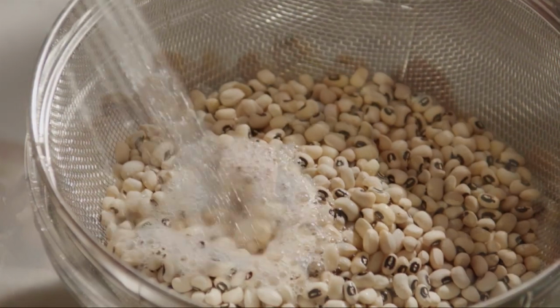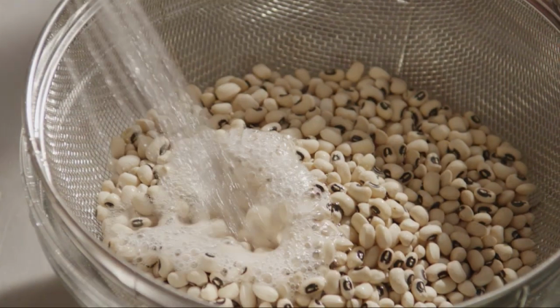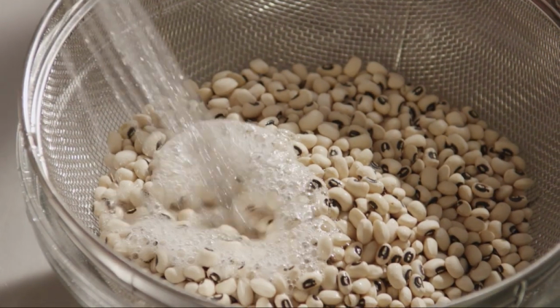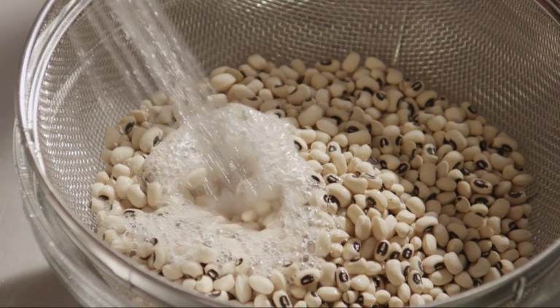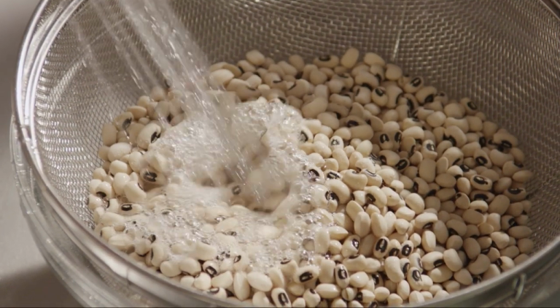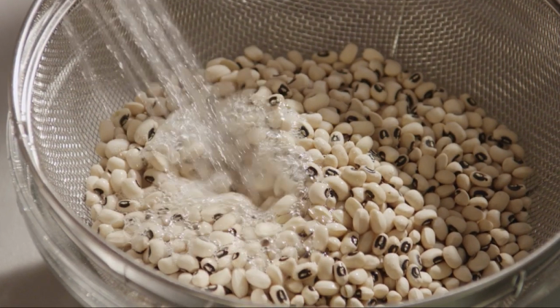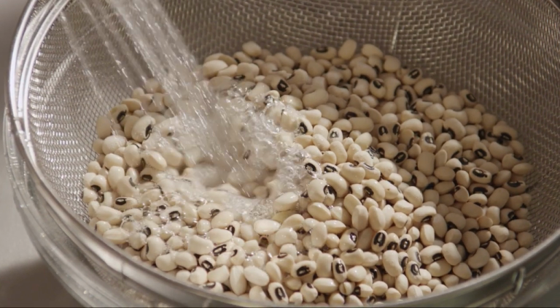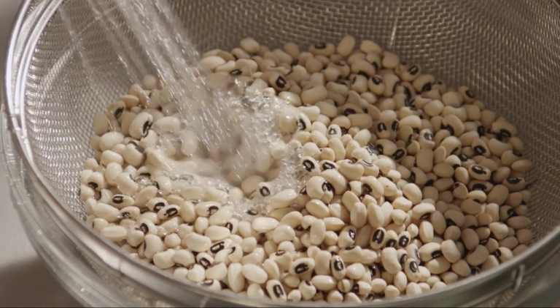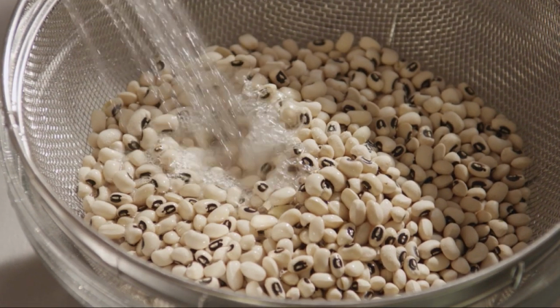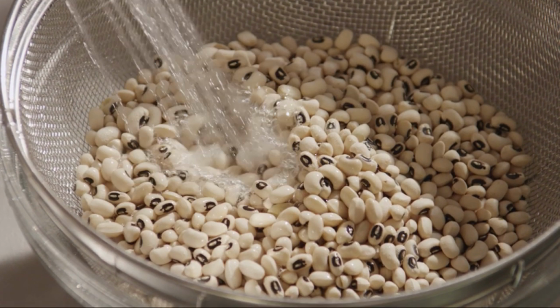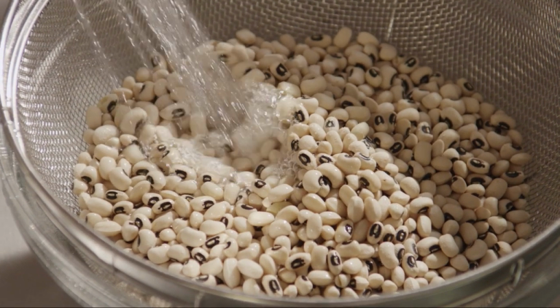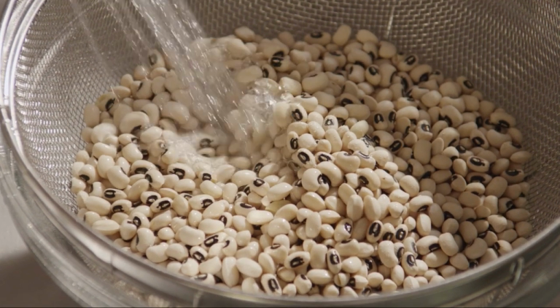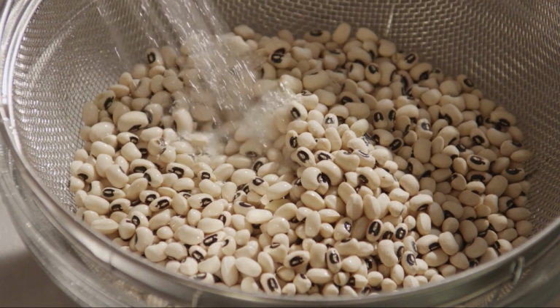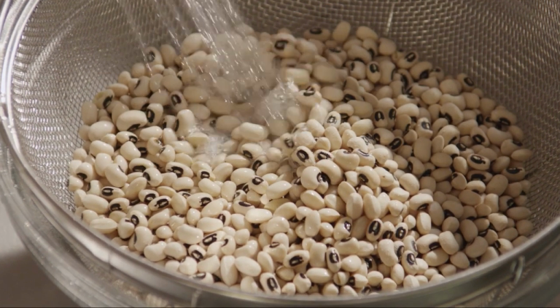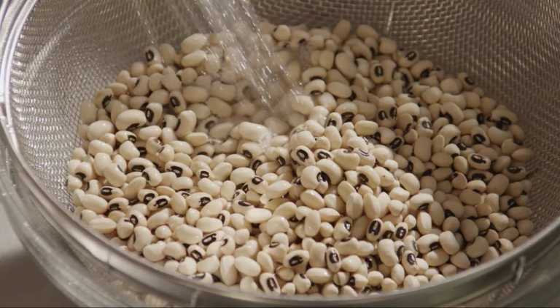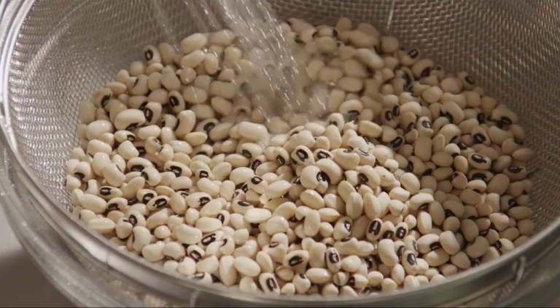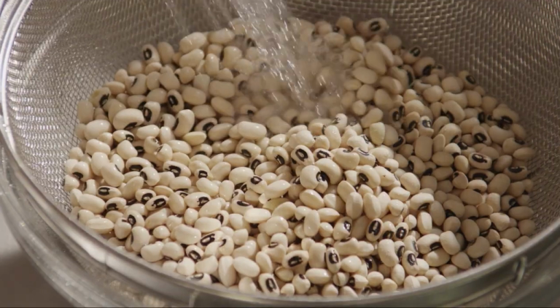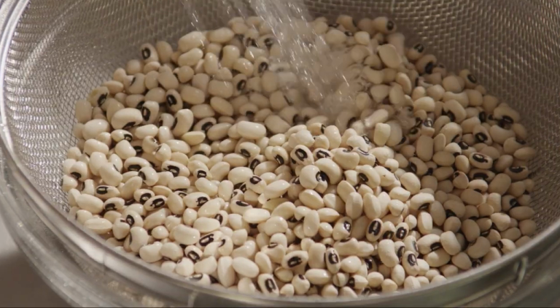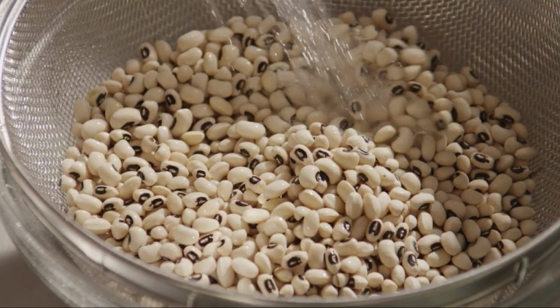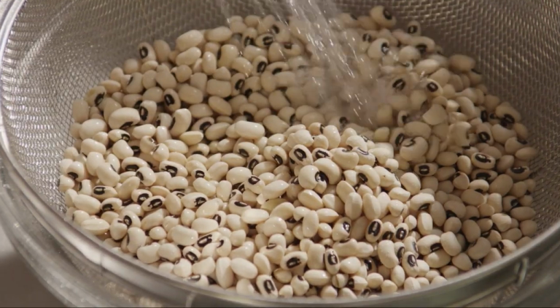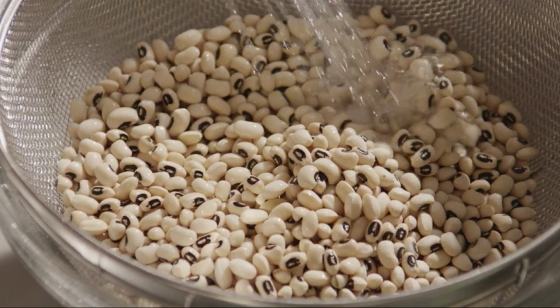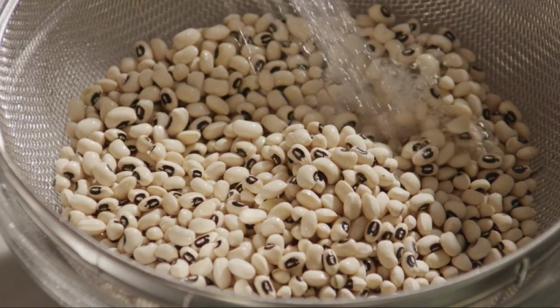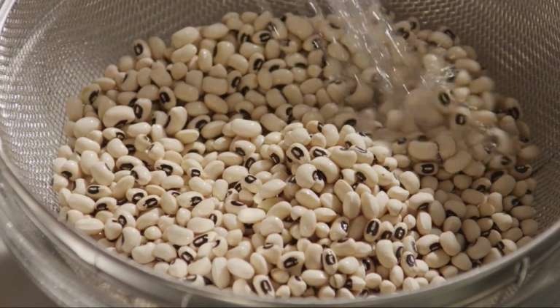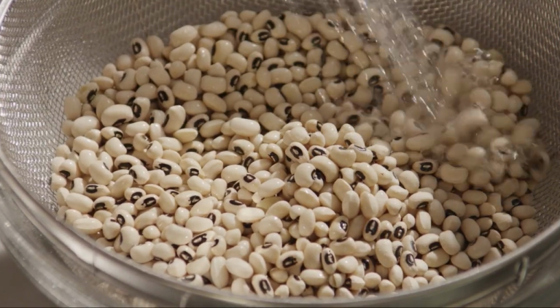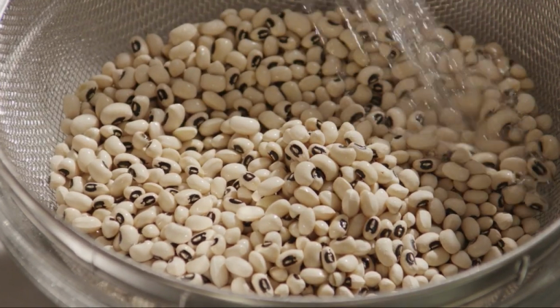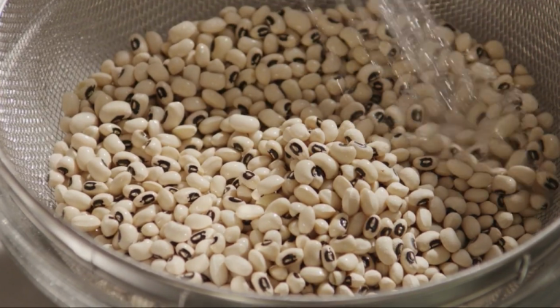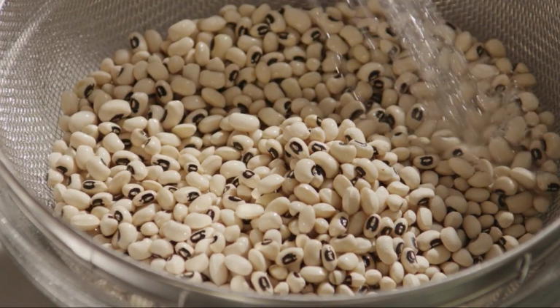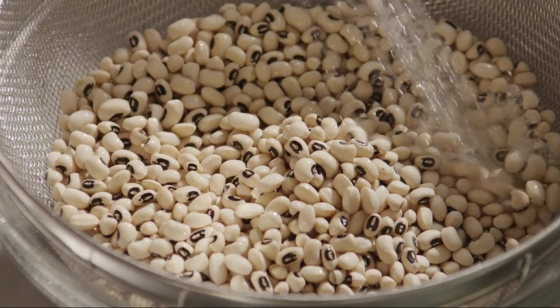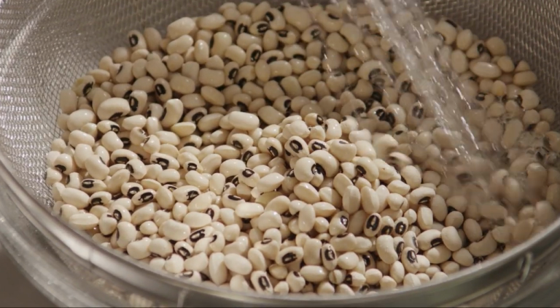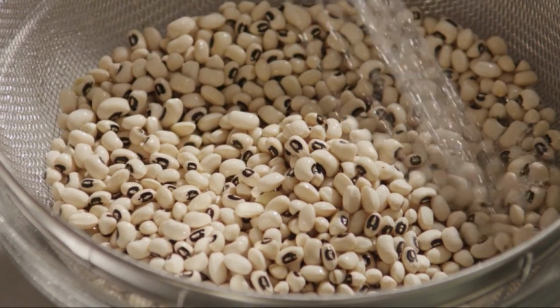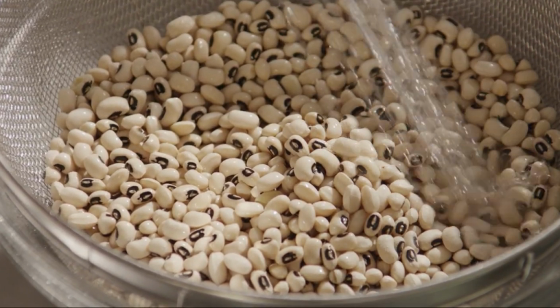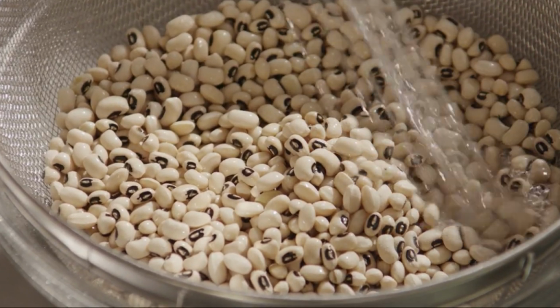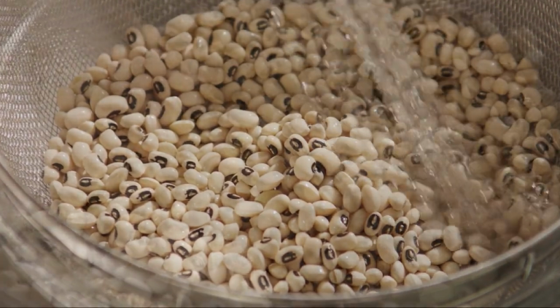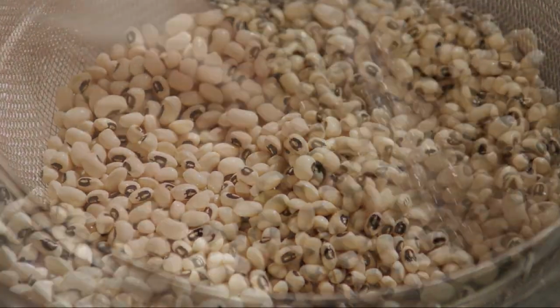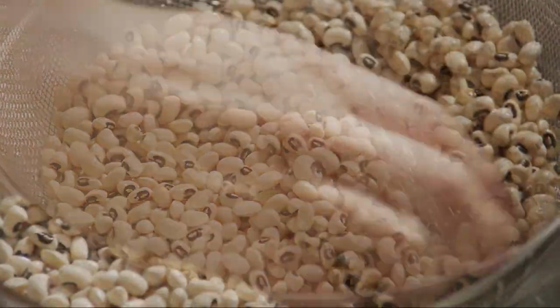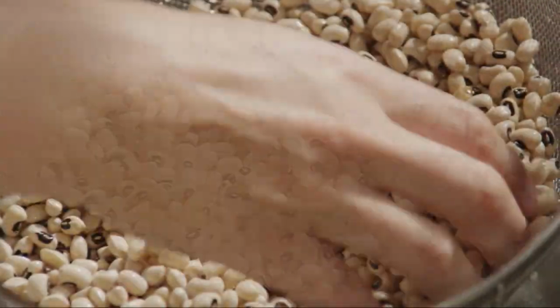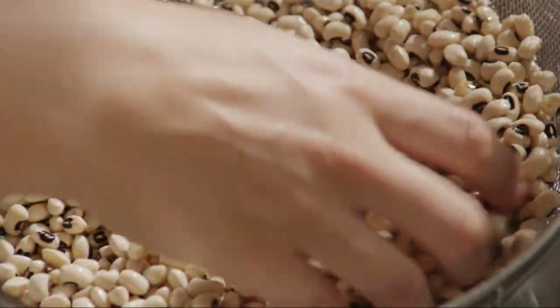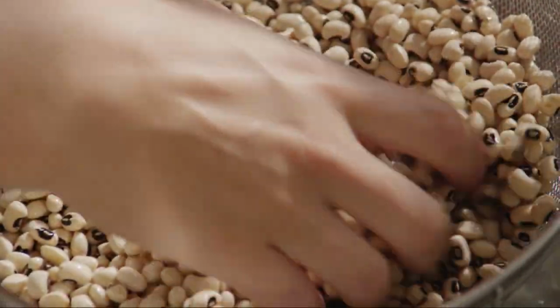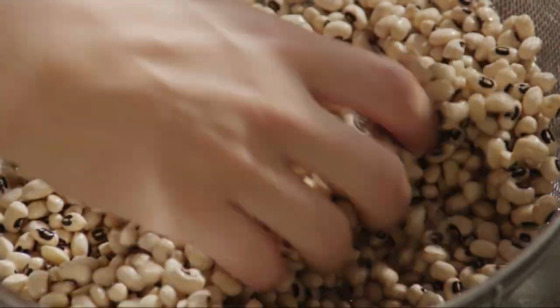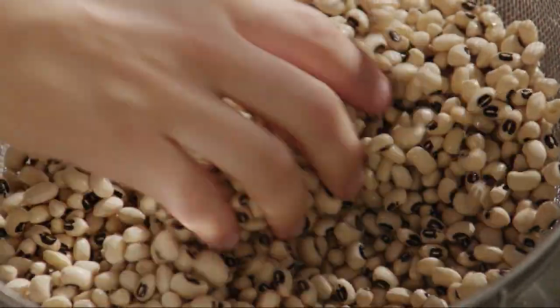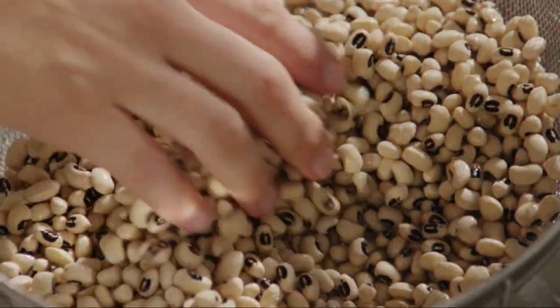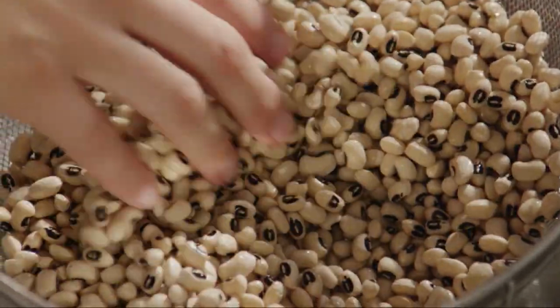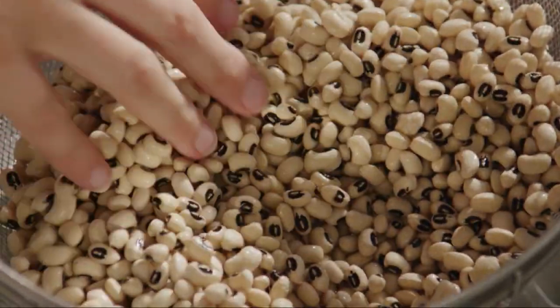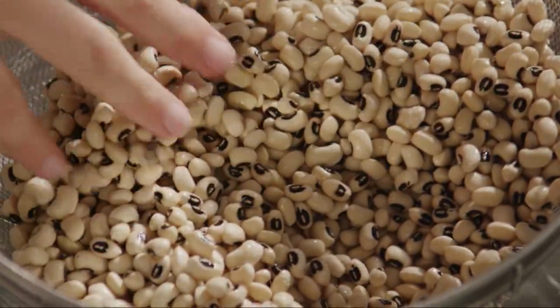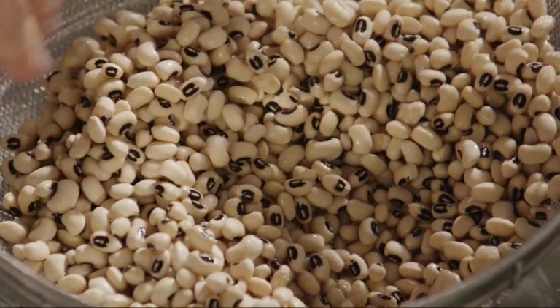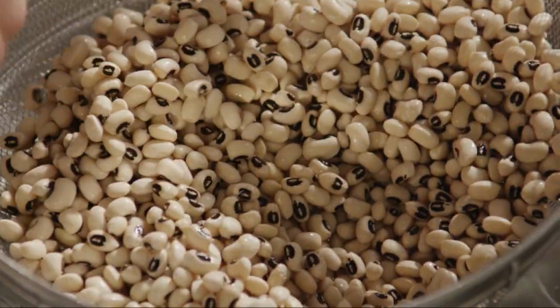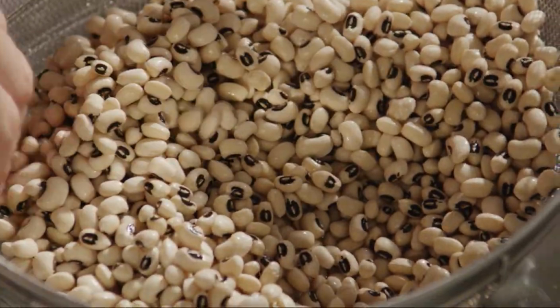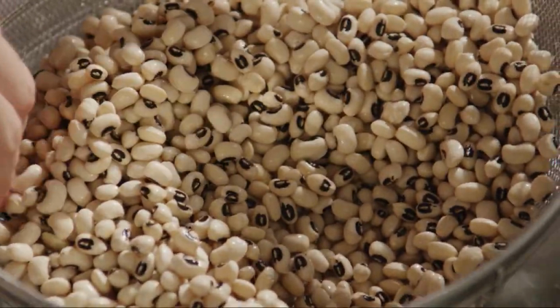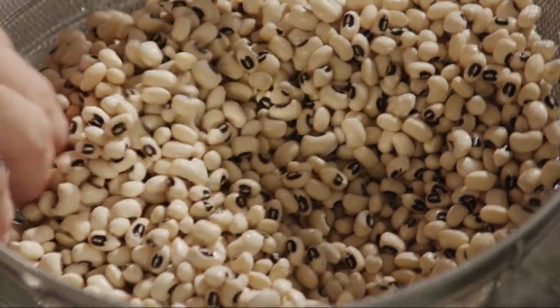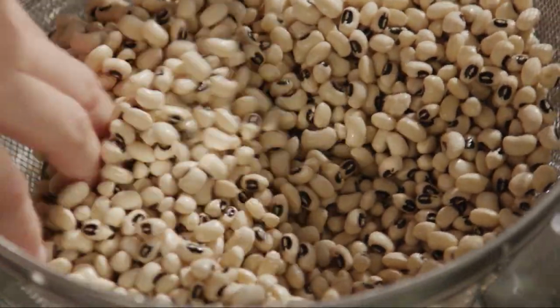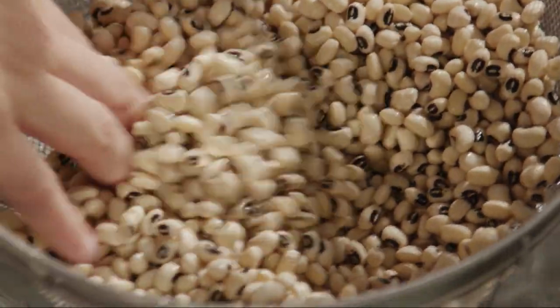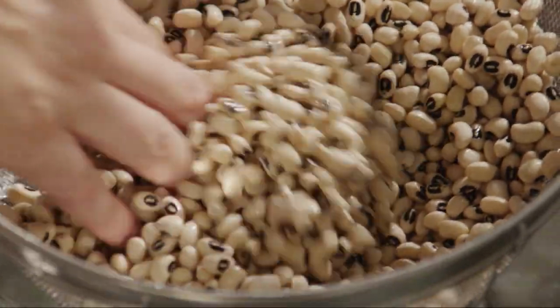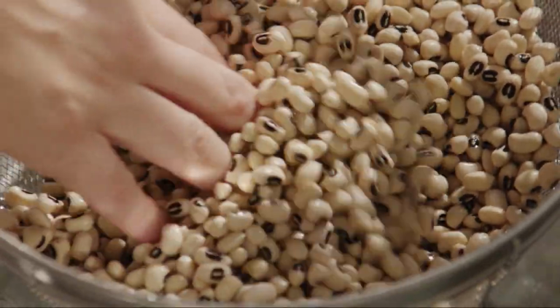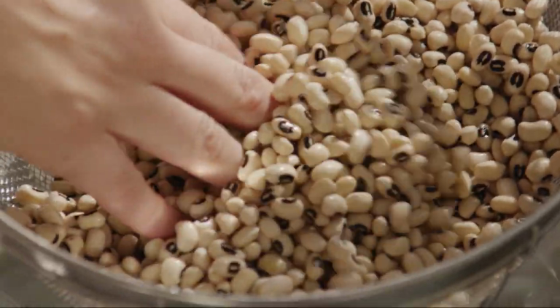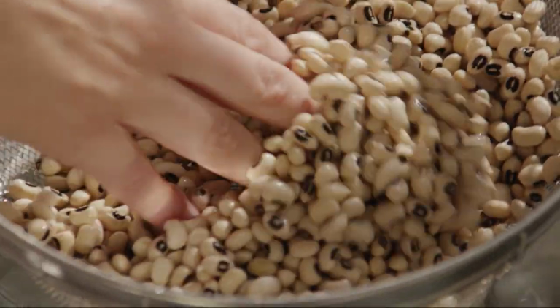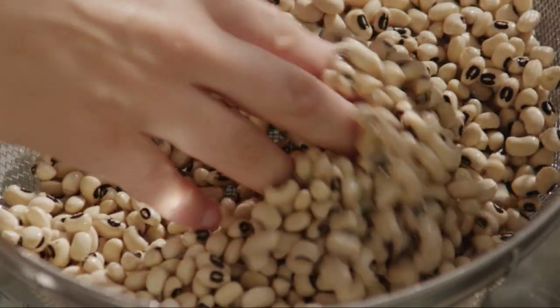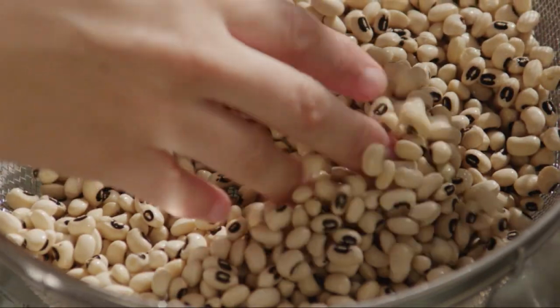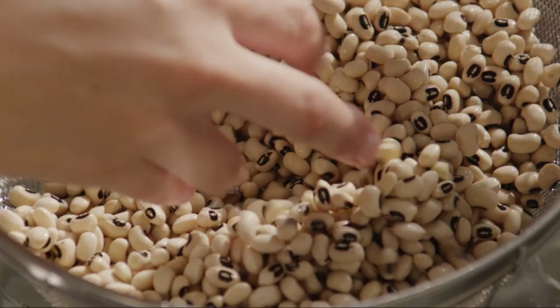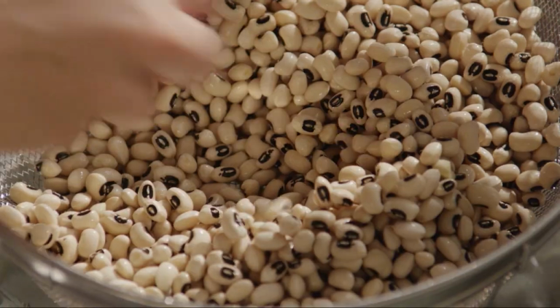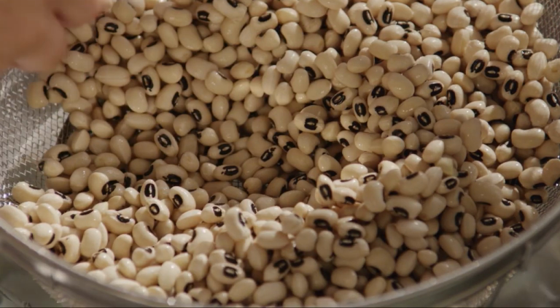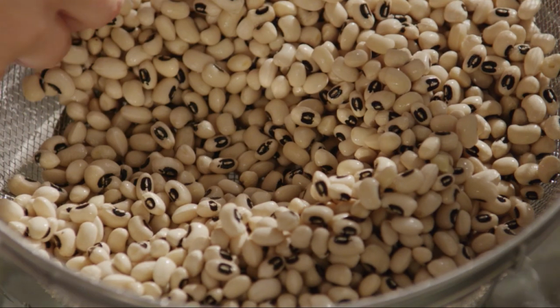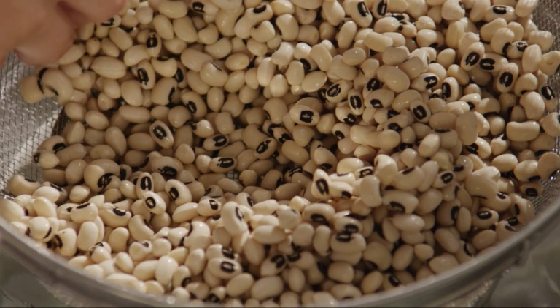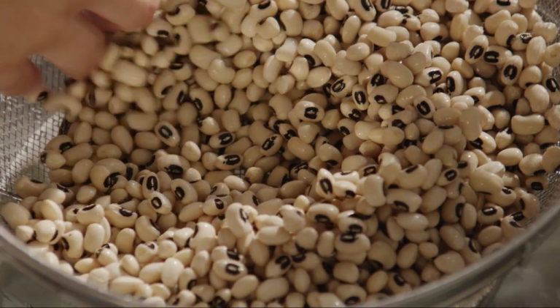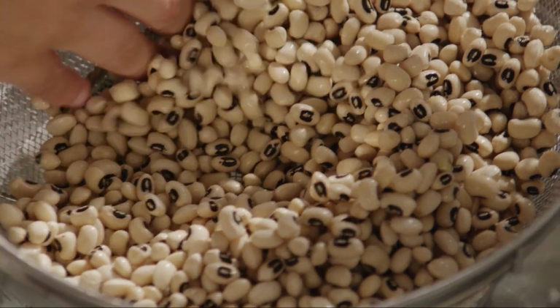First, rinse one pound of black-eyed peas under cold running water, removing any shriveled beans and any stones mixed among them.